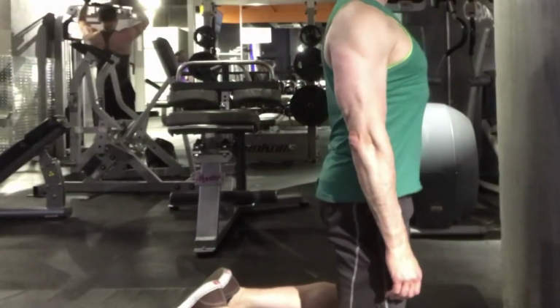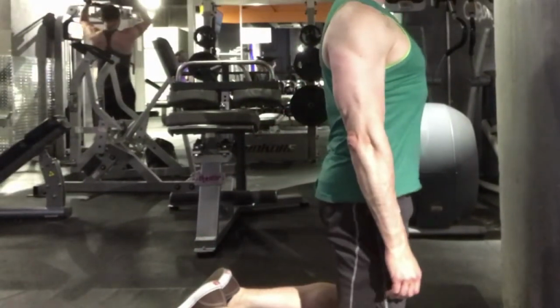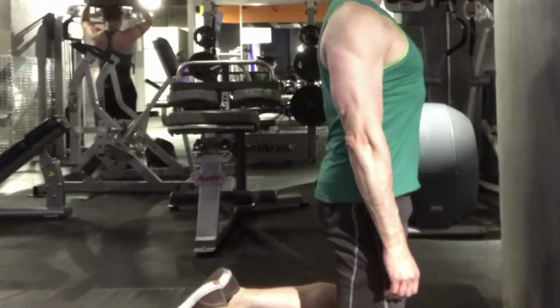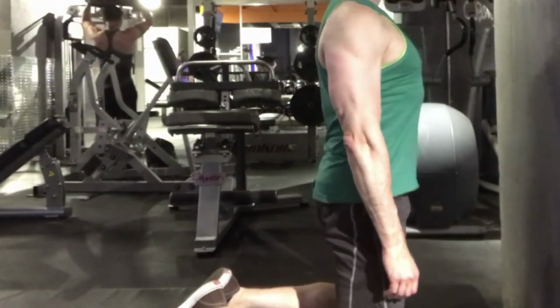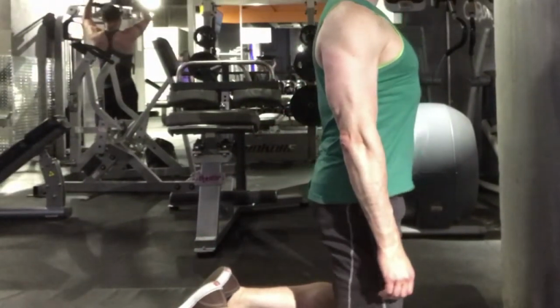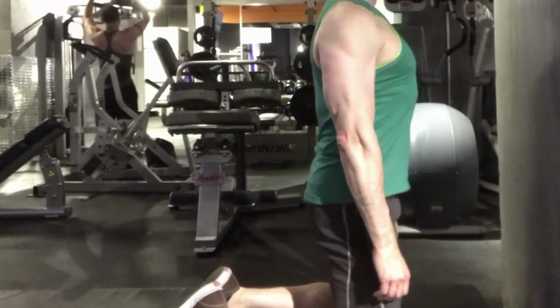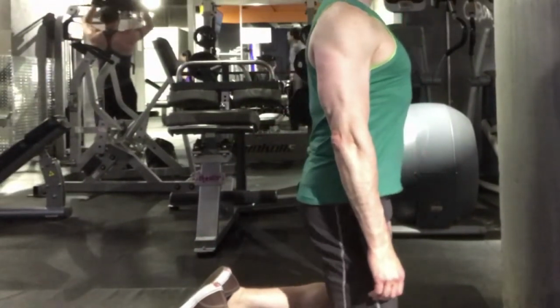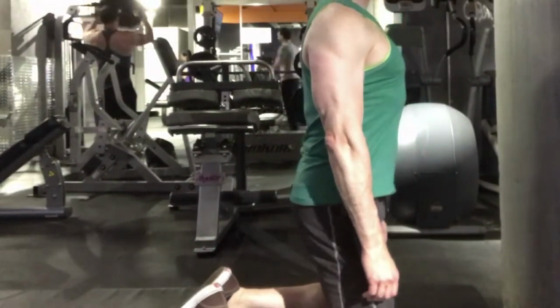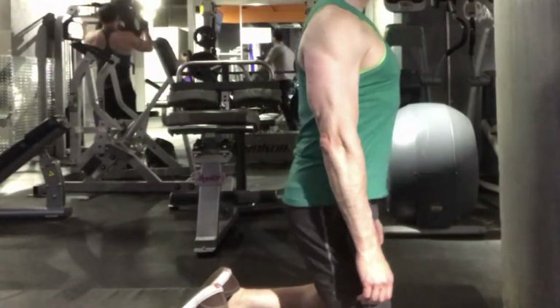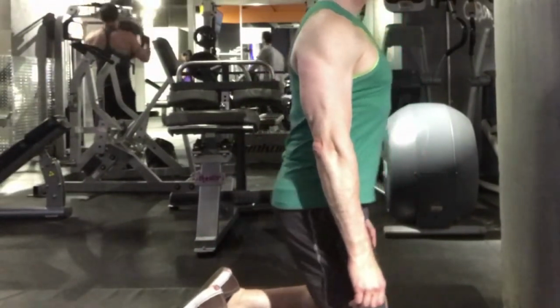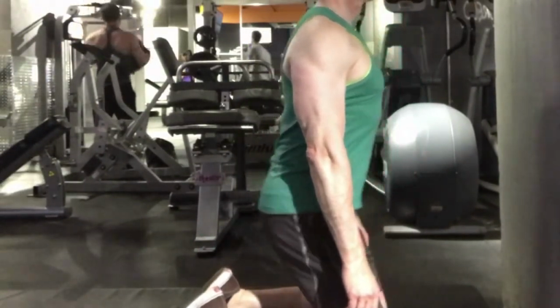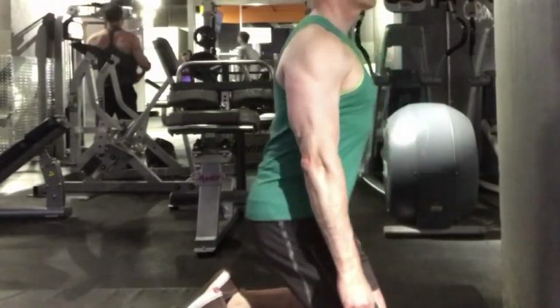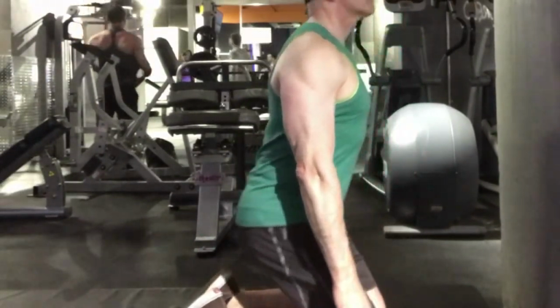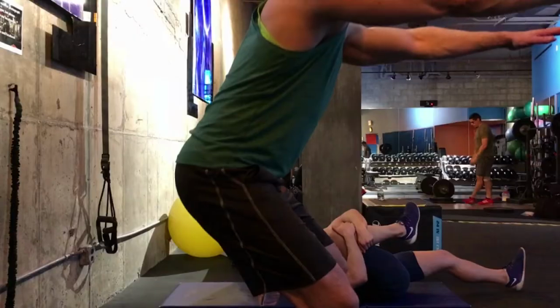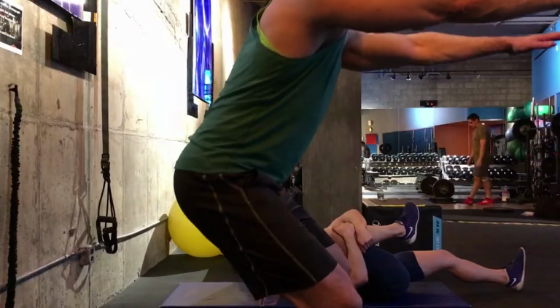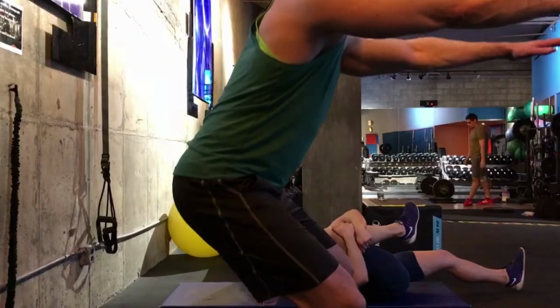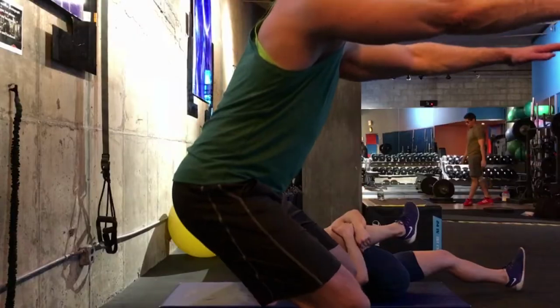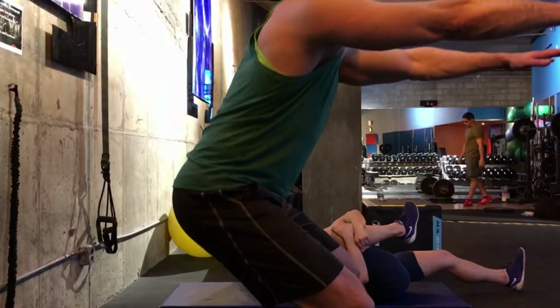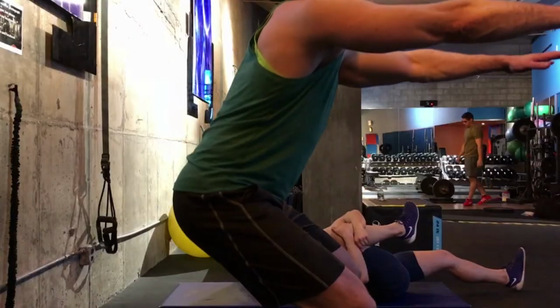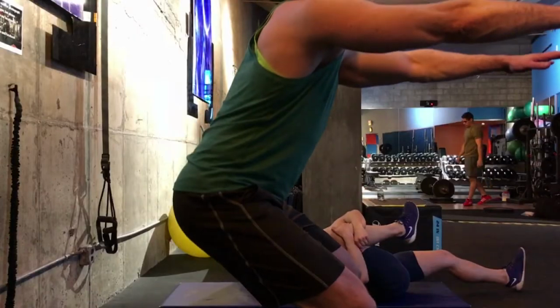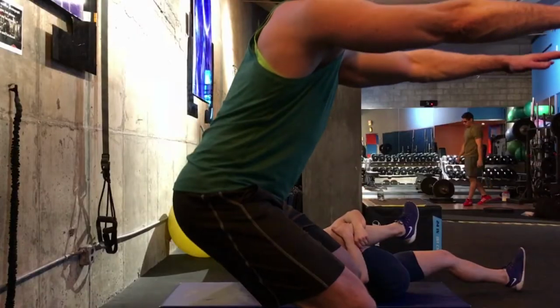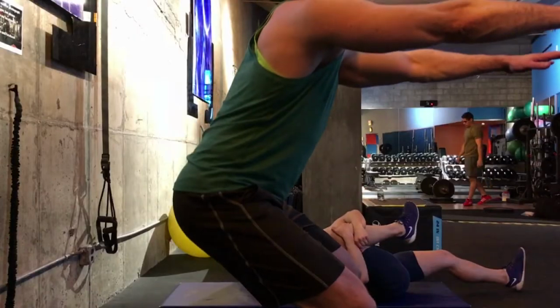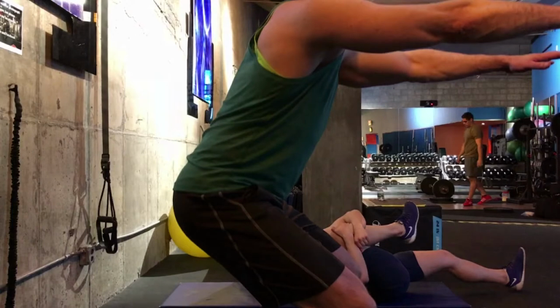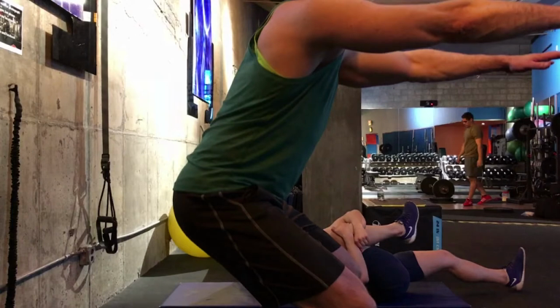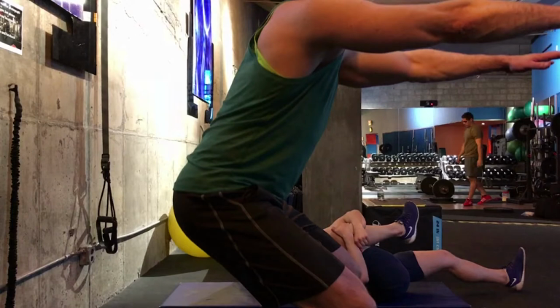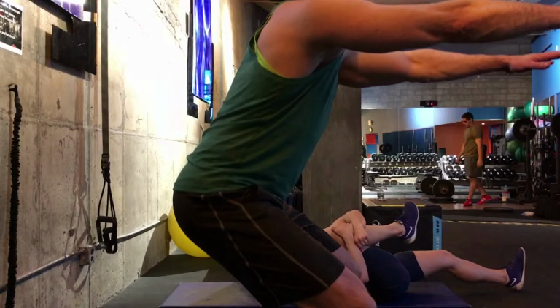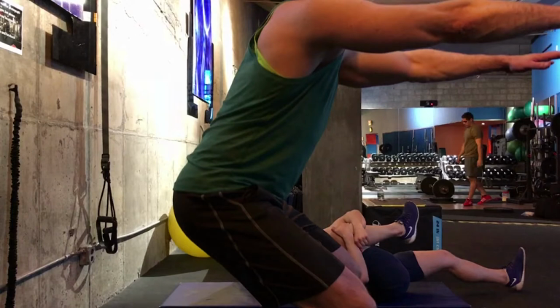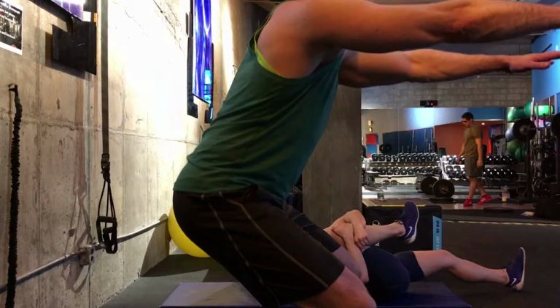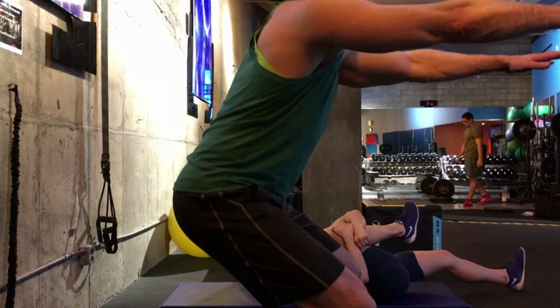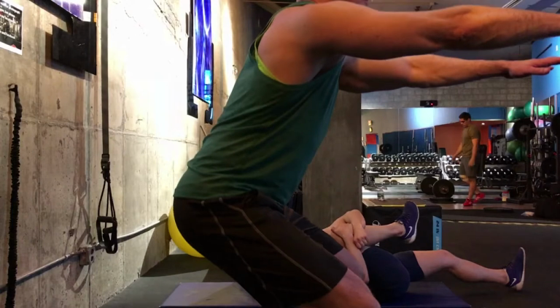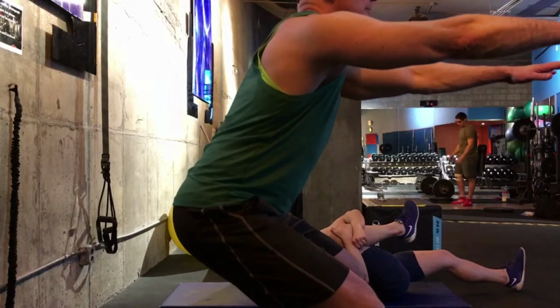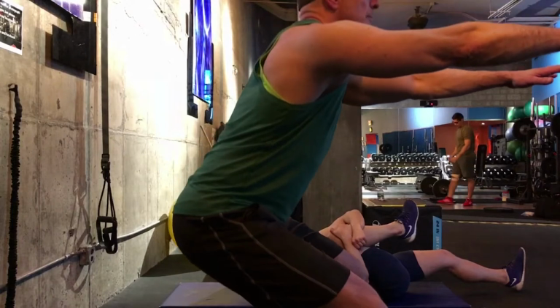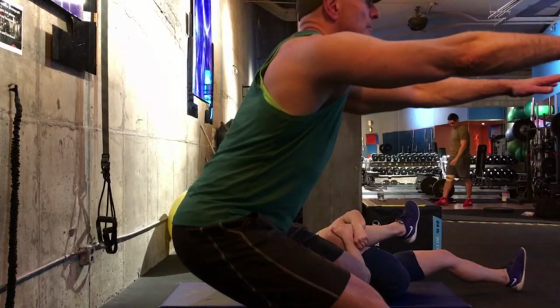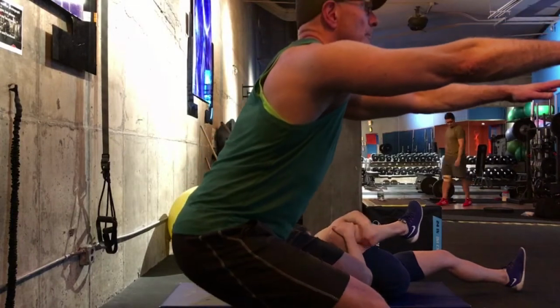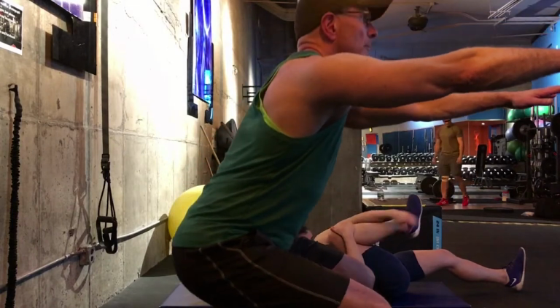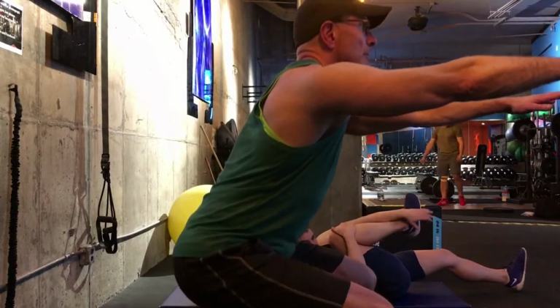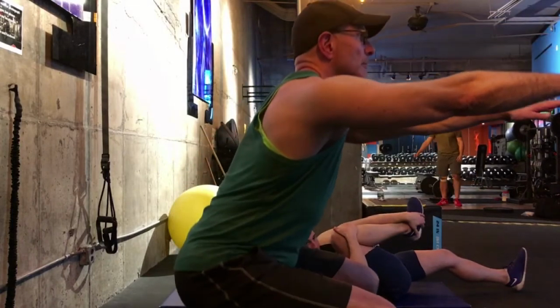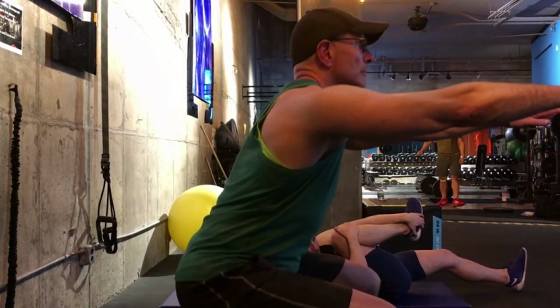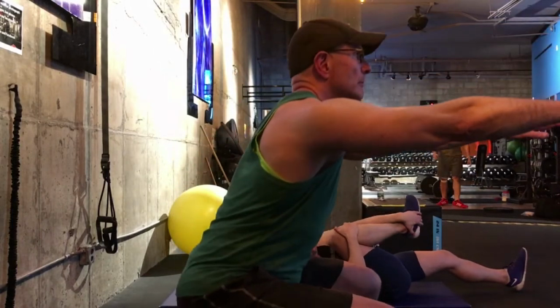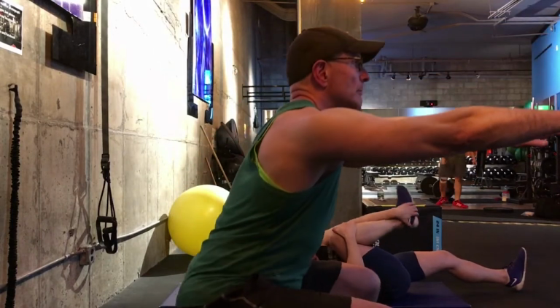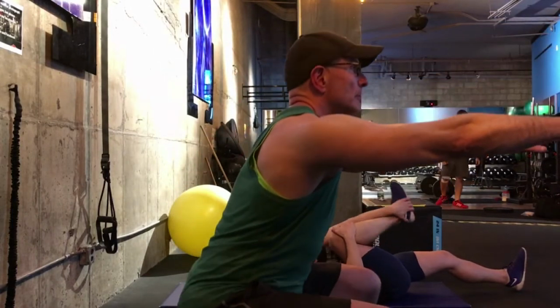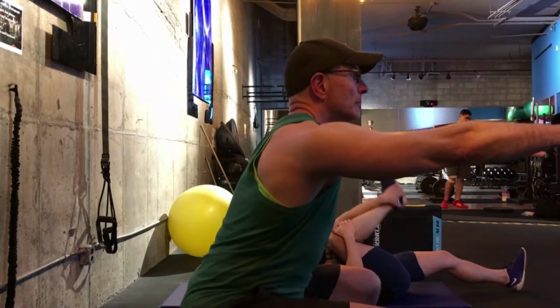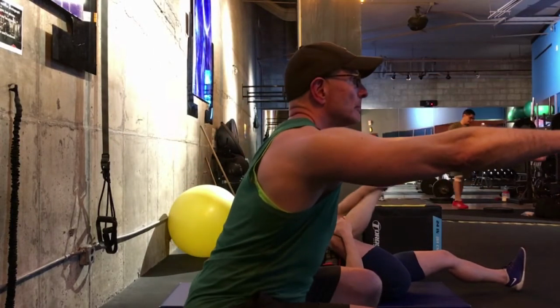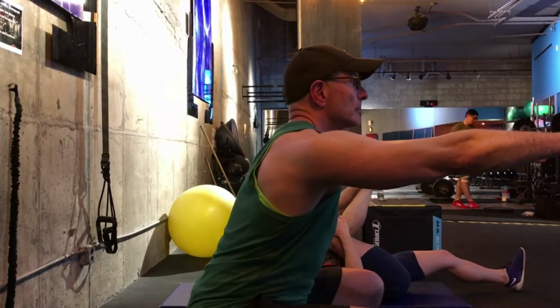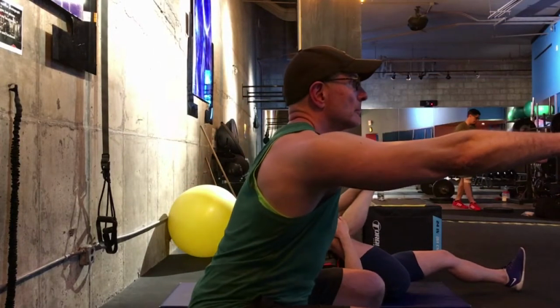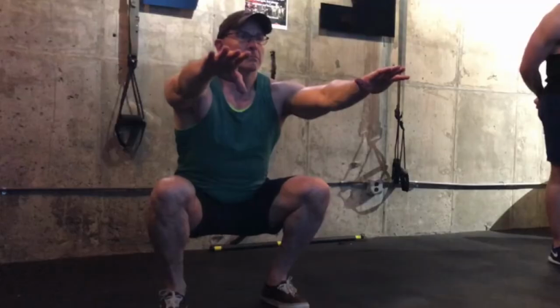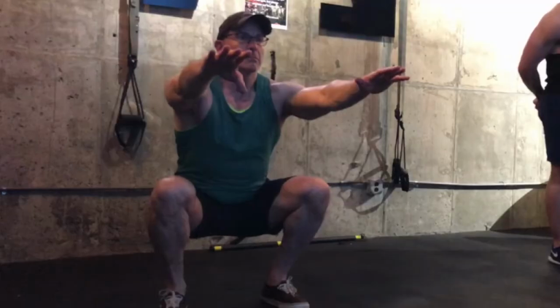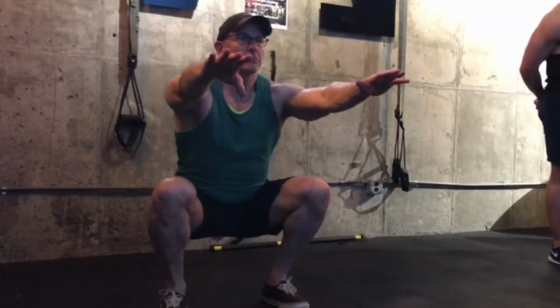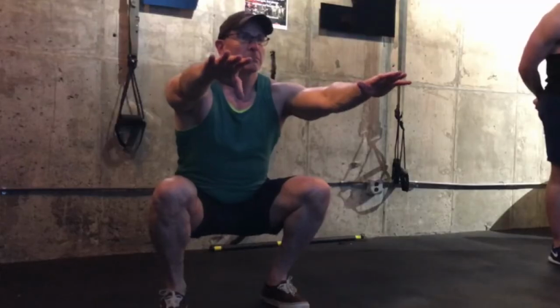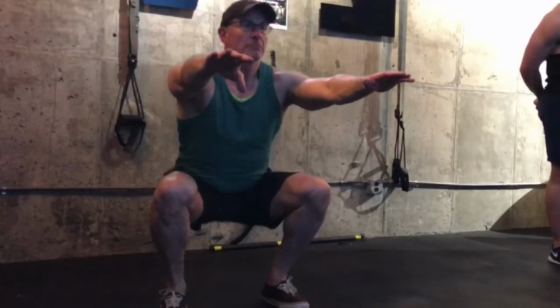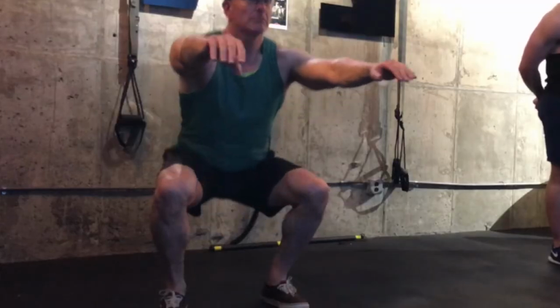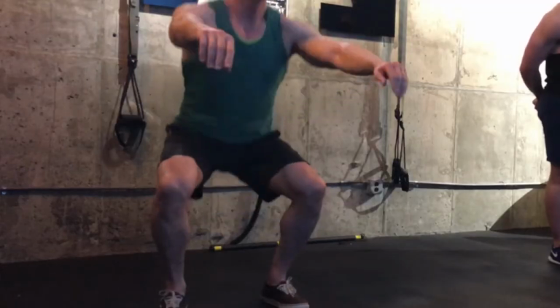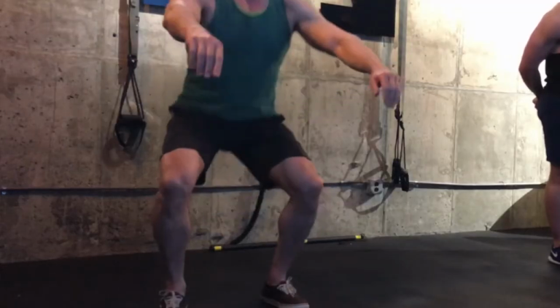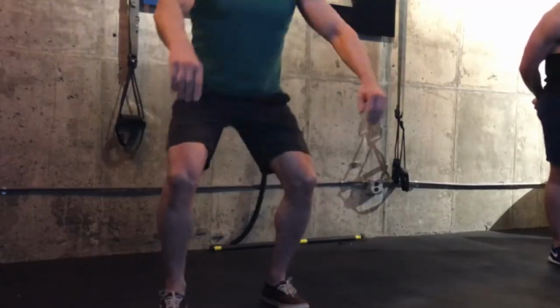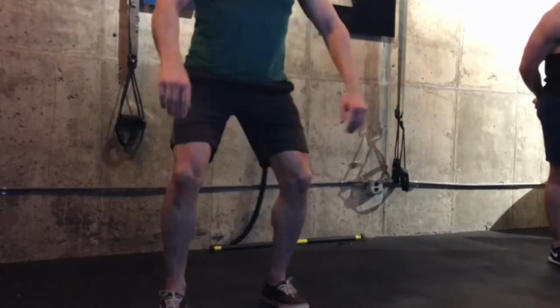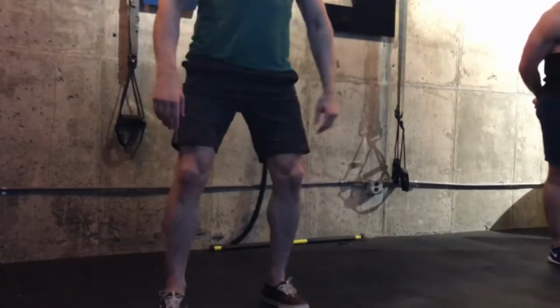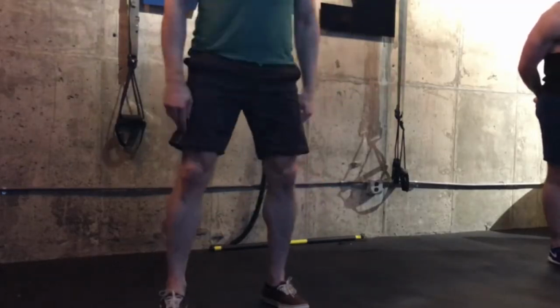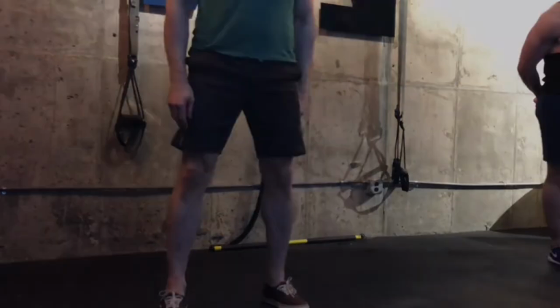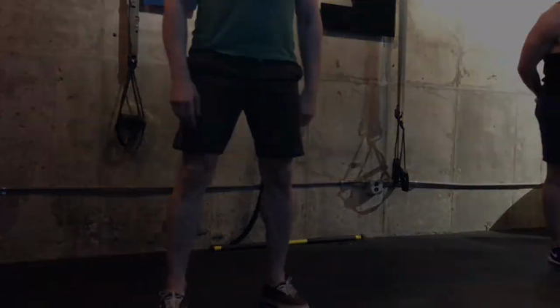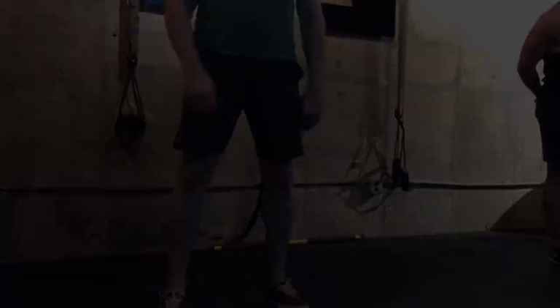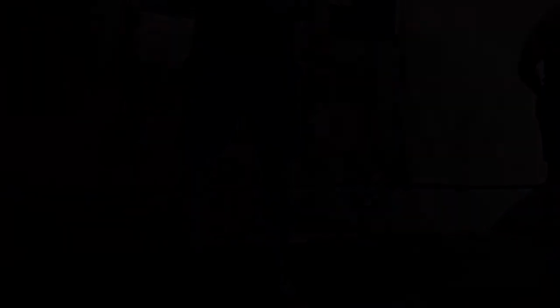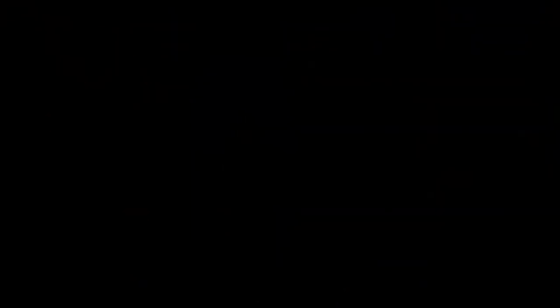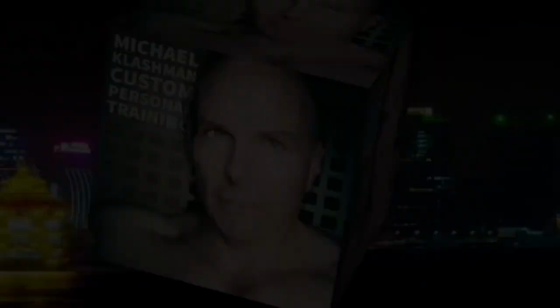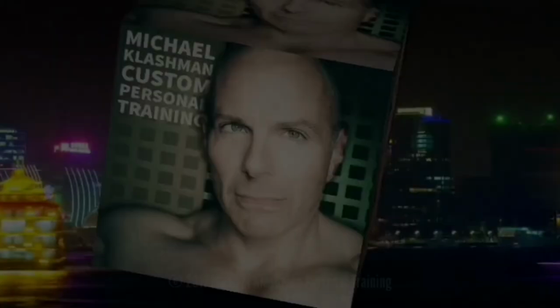Your glutes, quads, and hamstrings should do all the work.